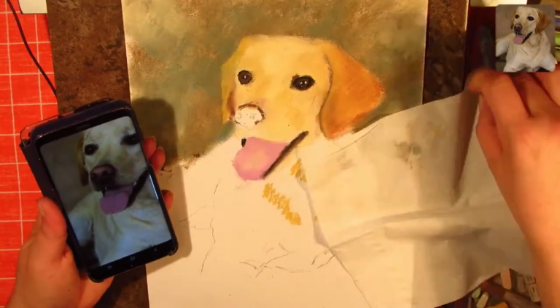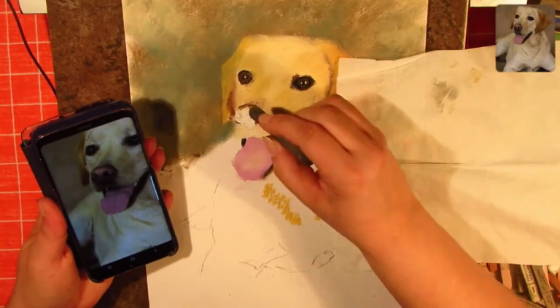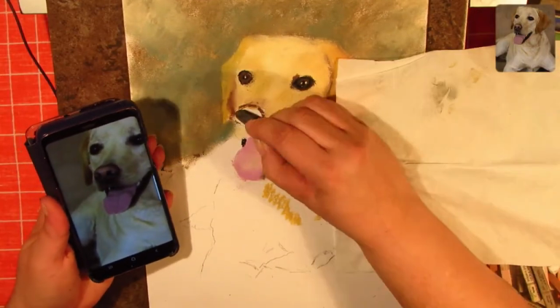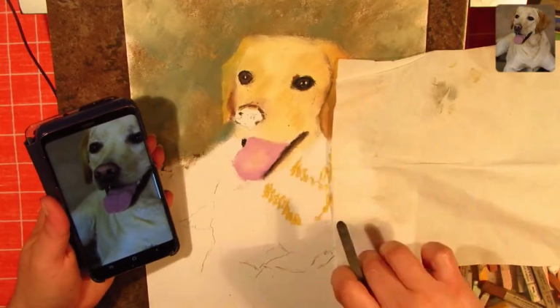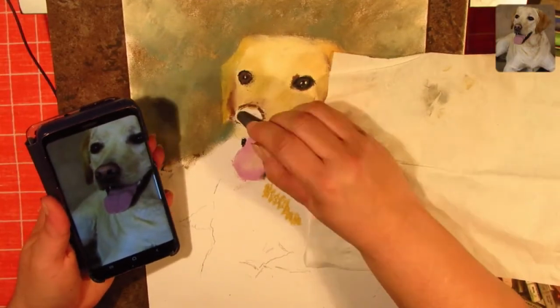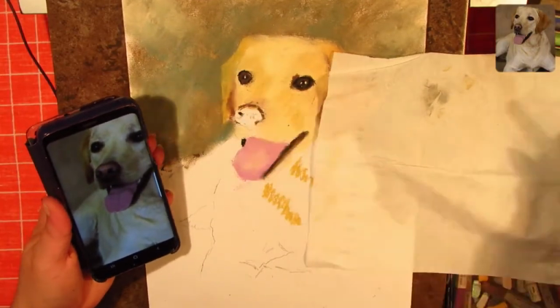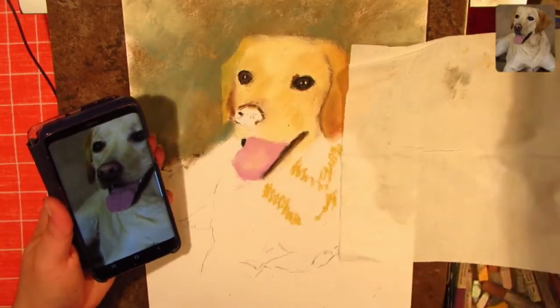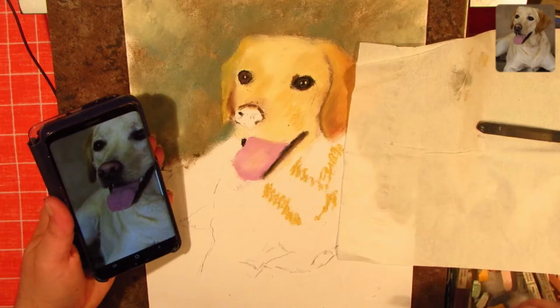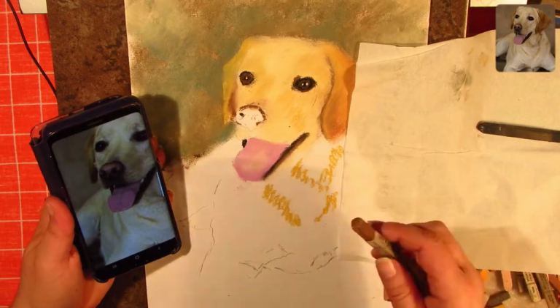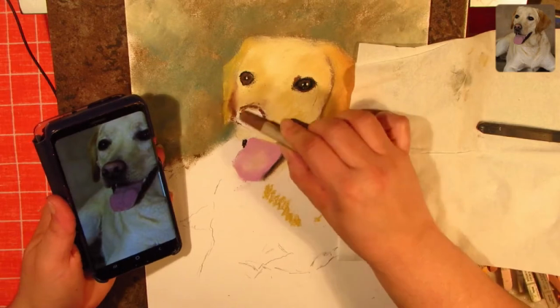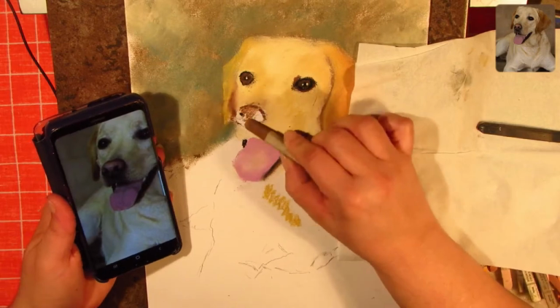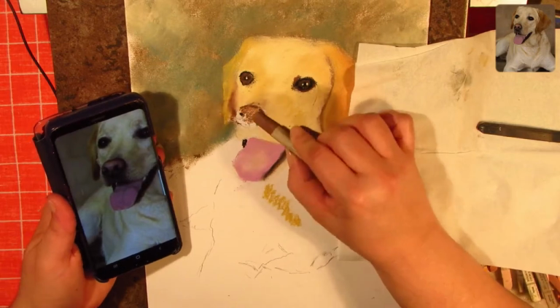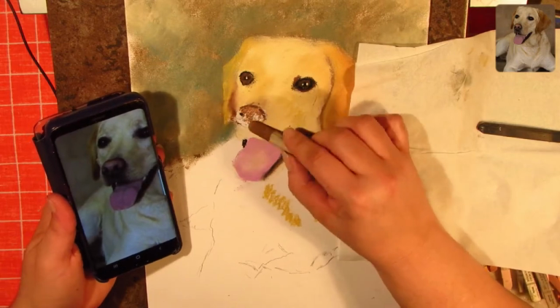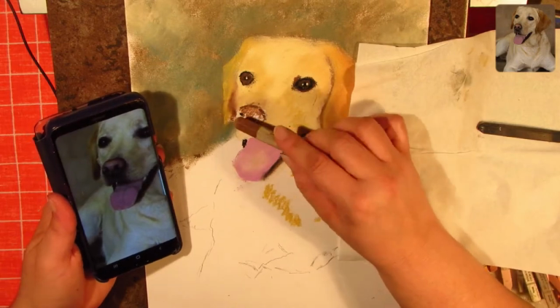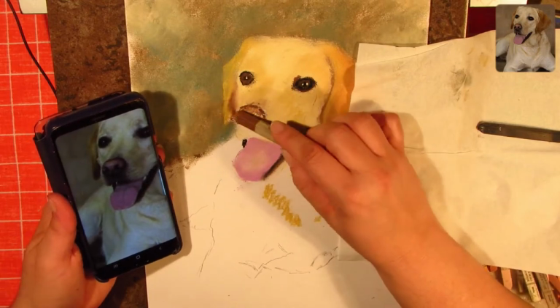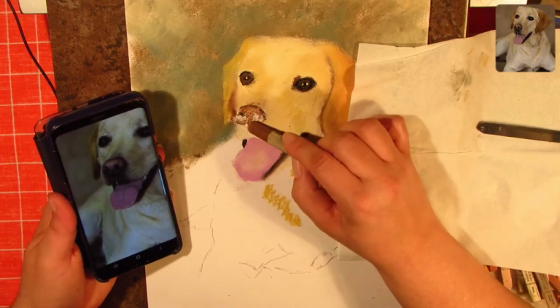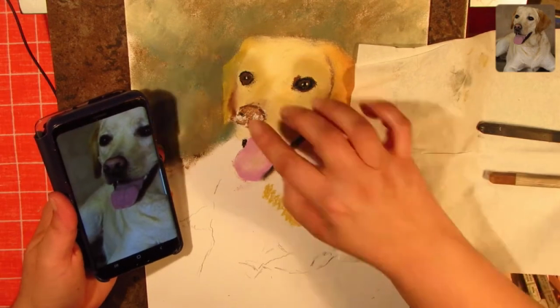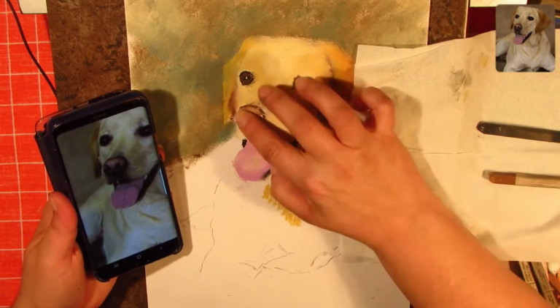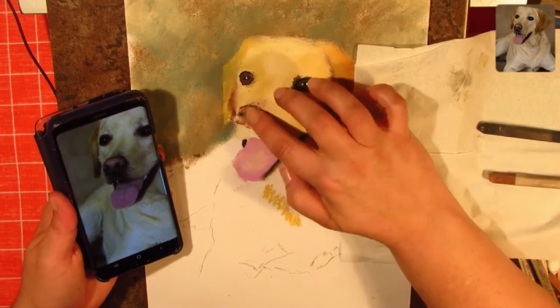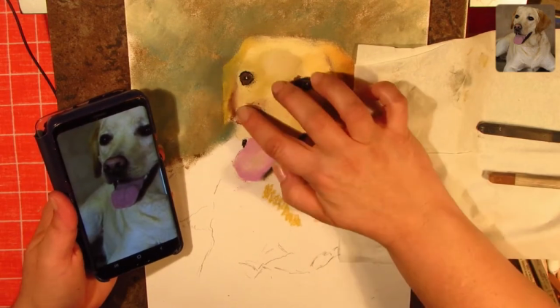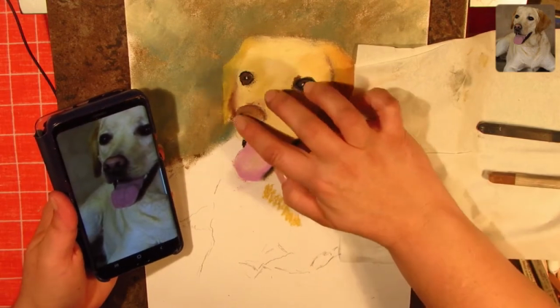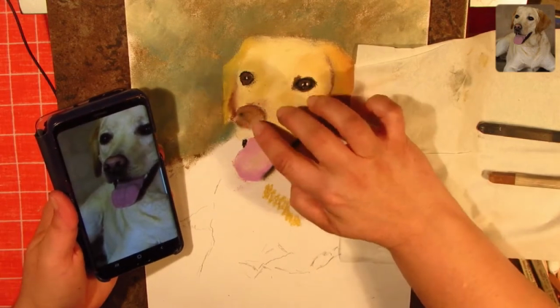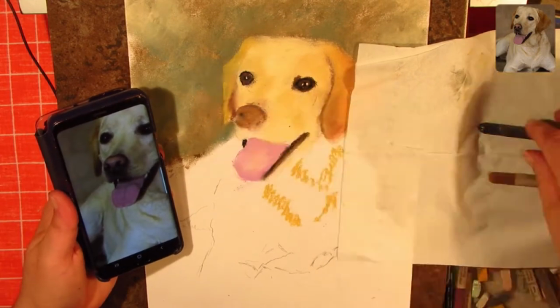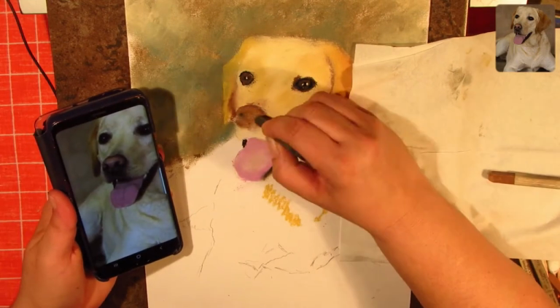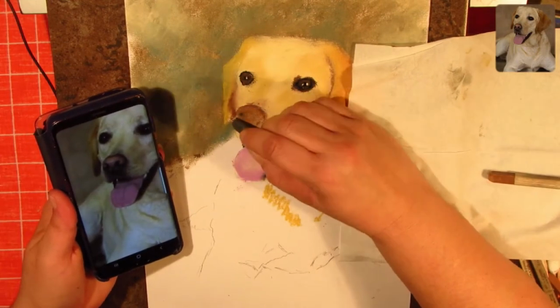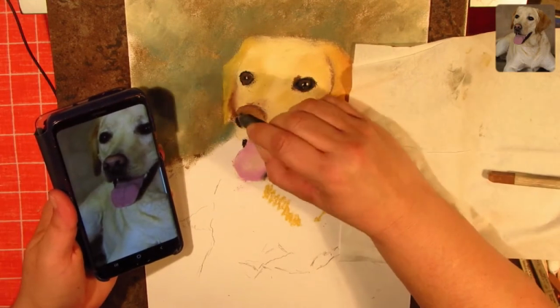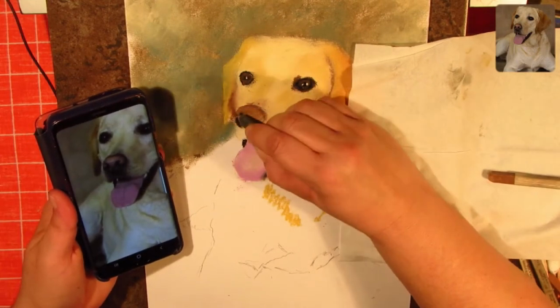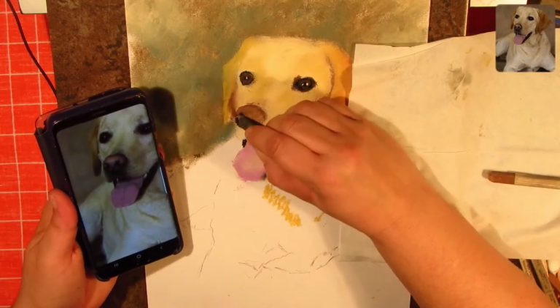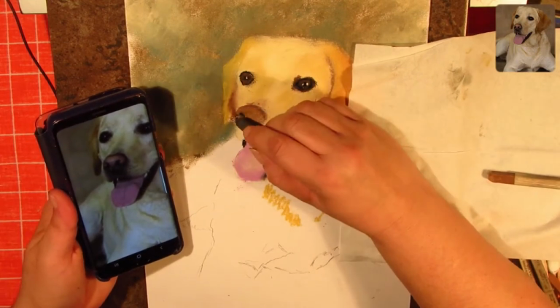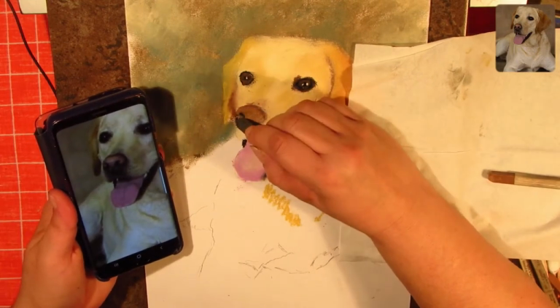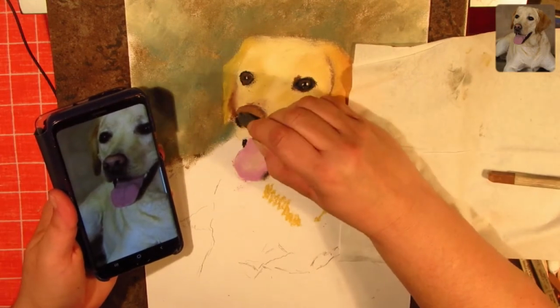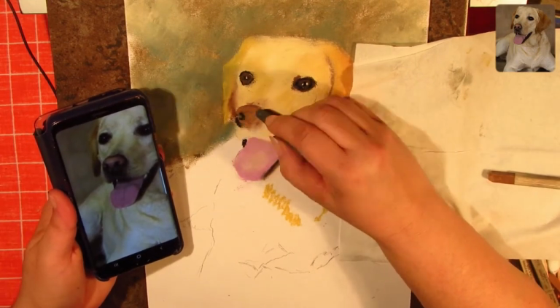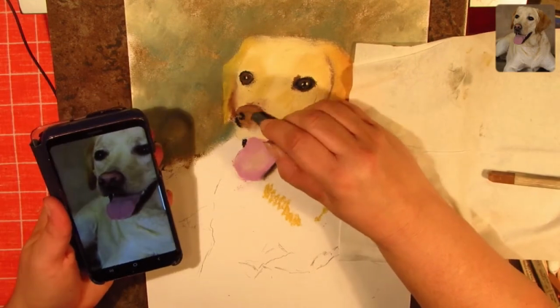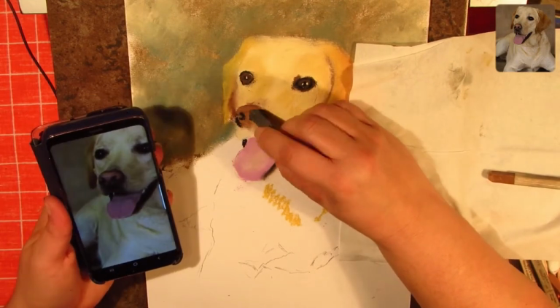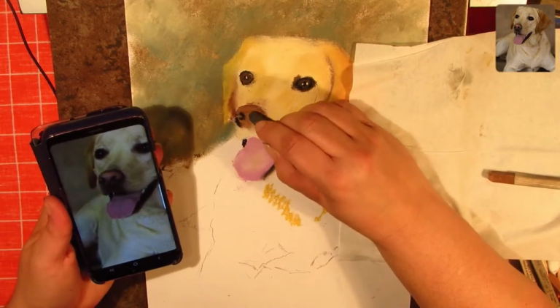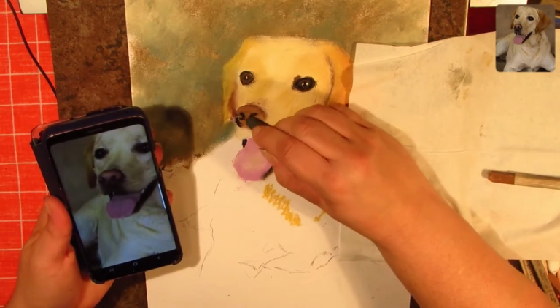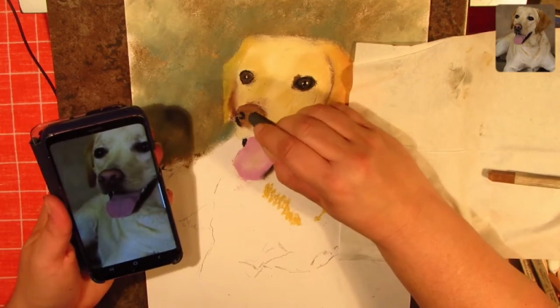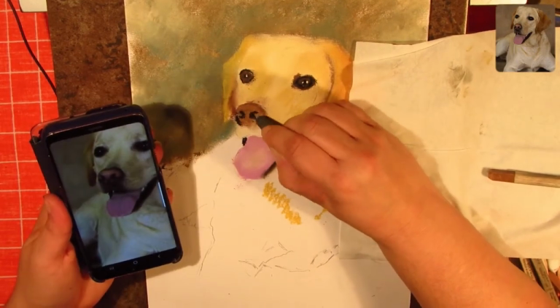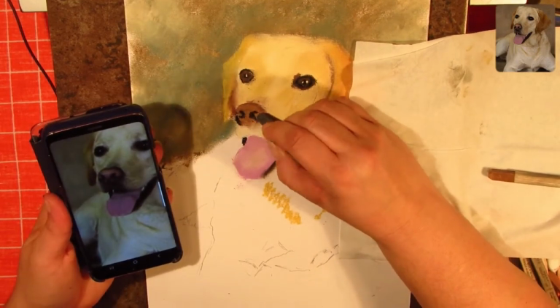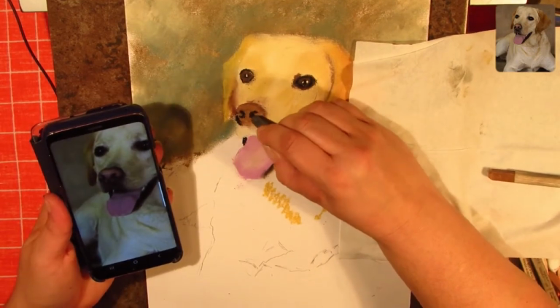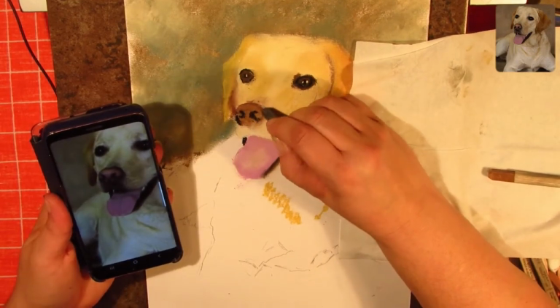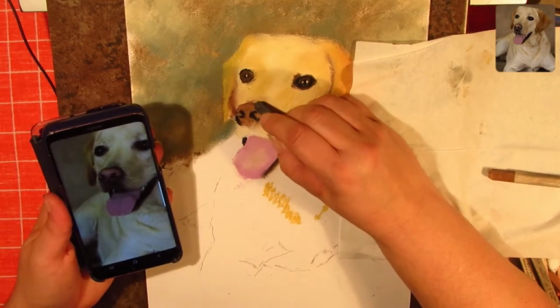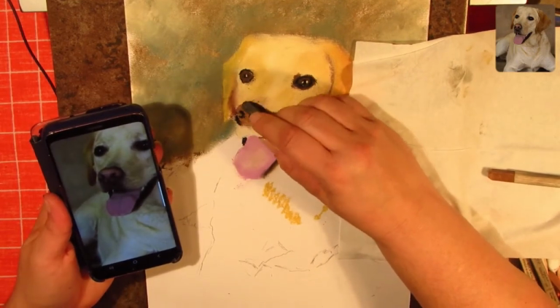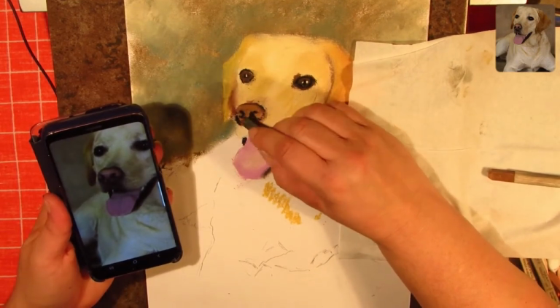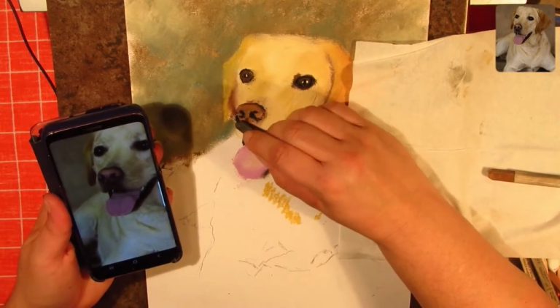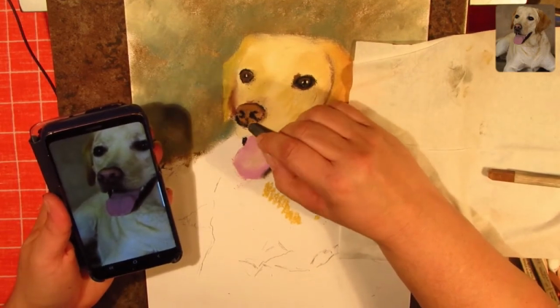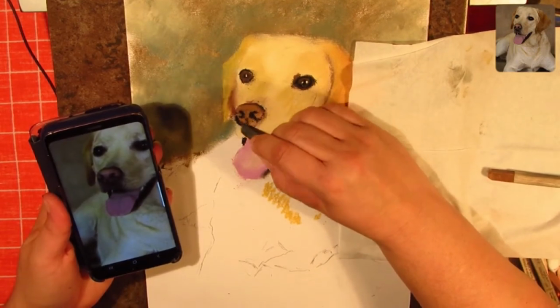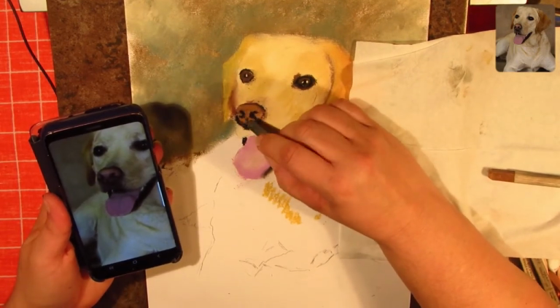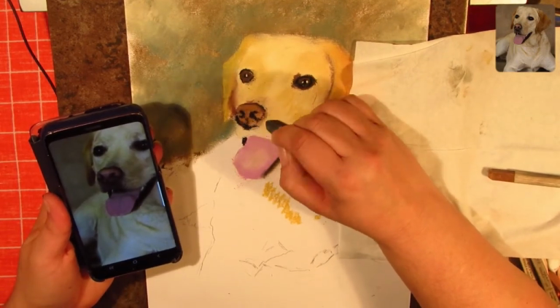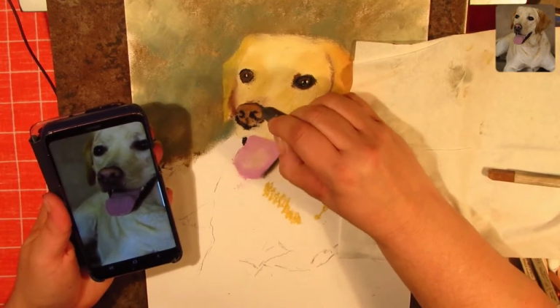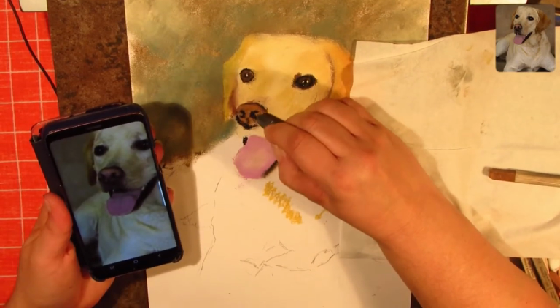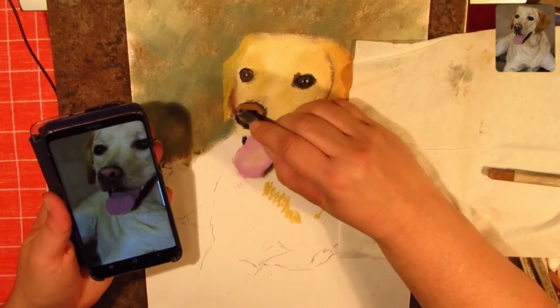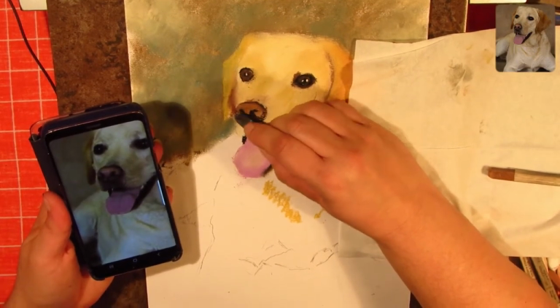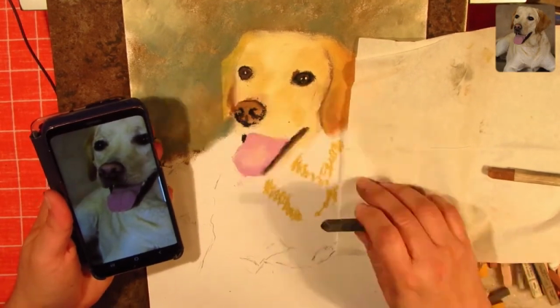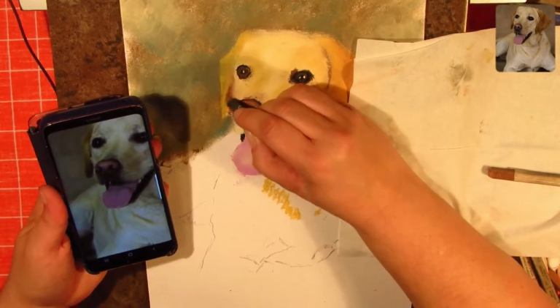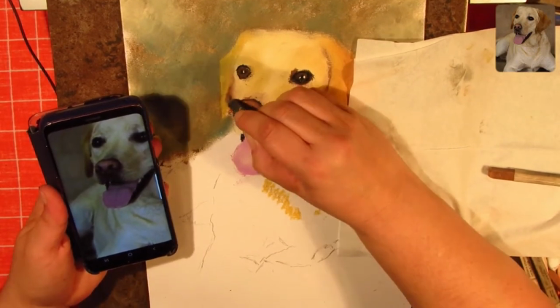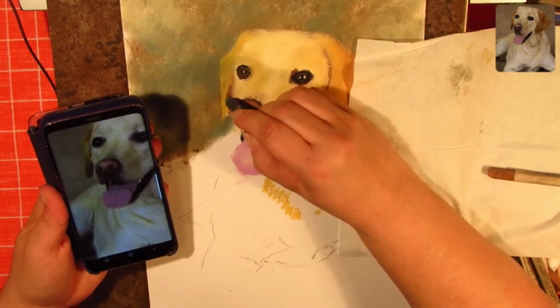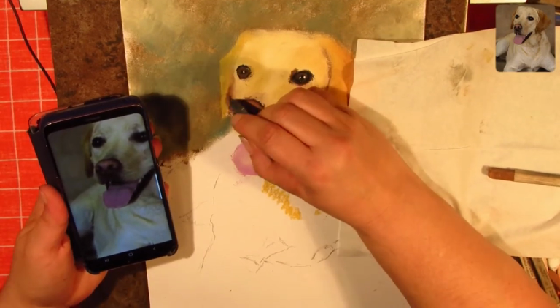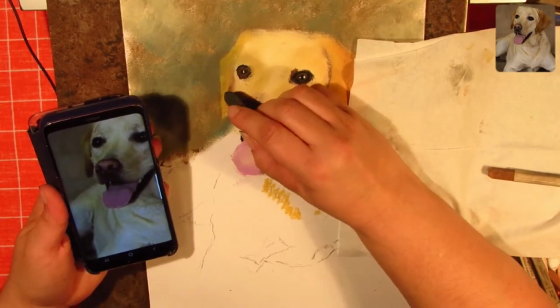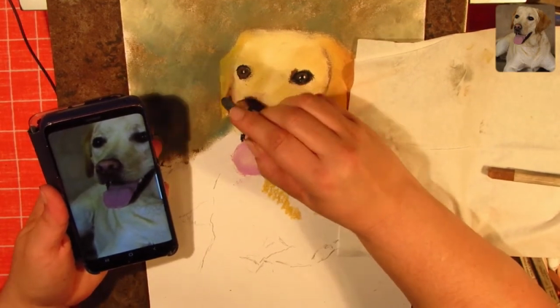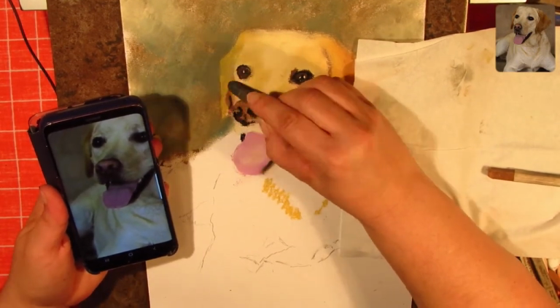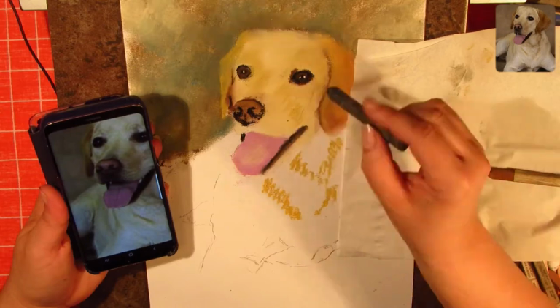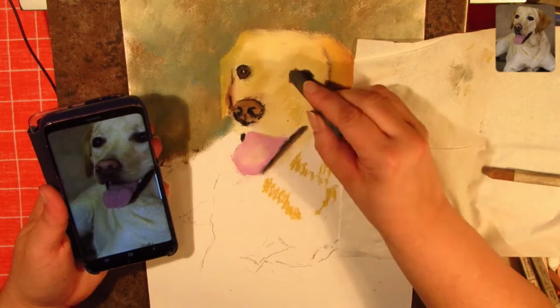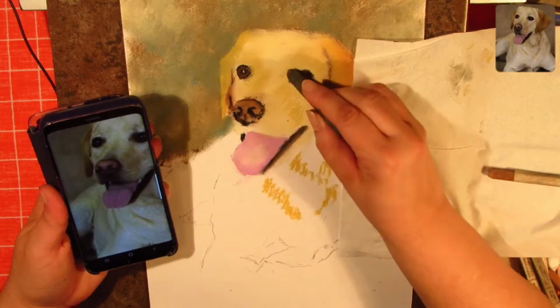I don't like to fill in the face — the eyes, the nose, the mouth — and this gives me a good idea of where I'm going.